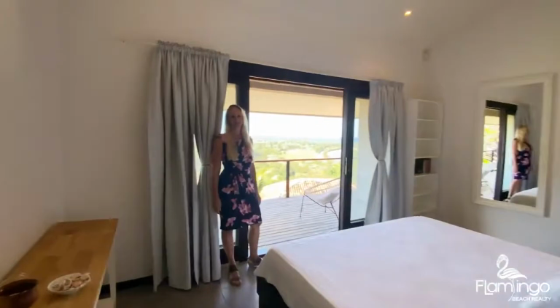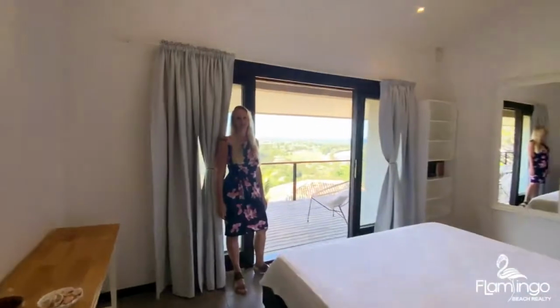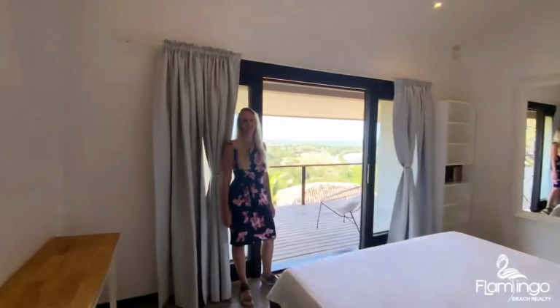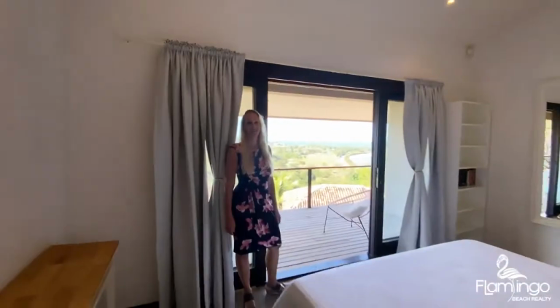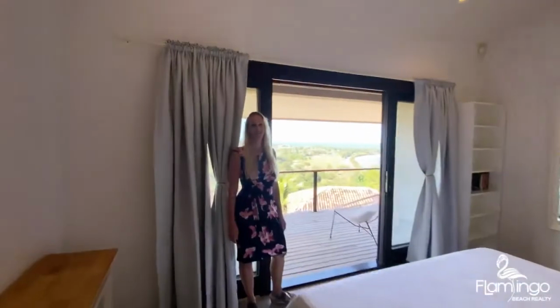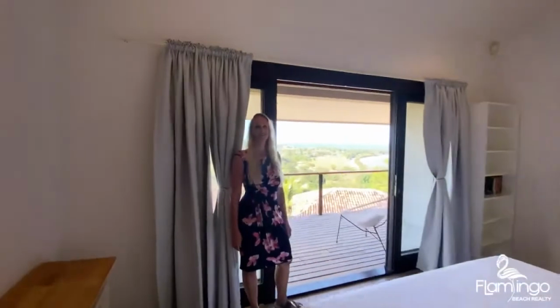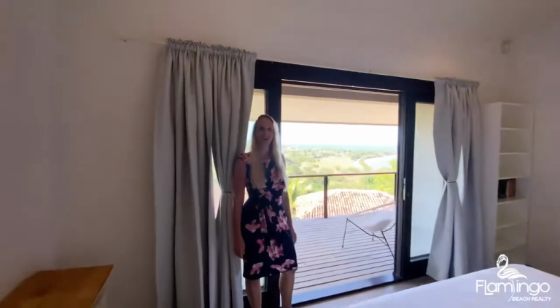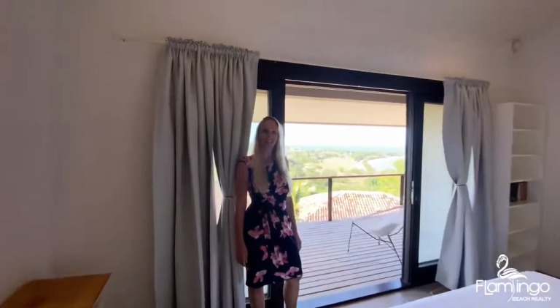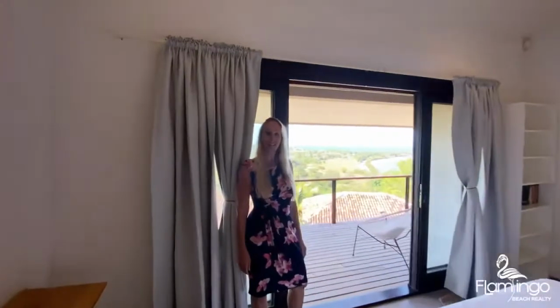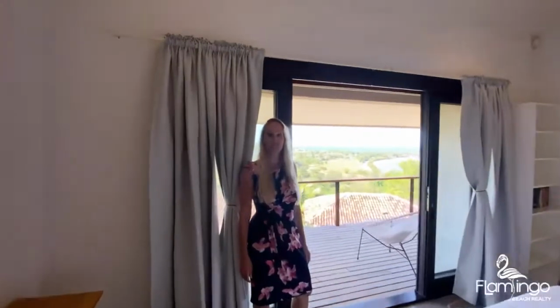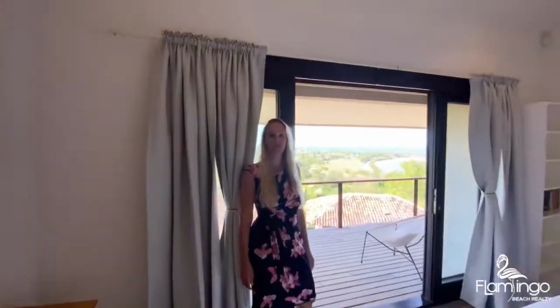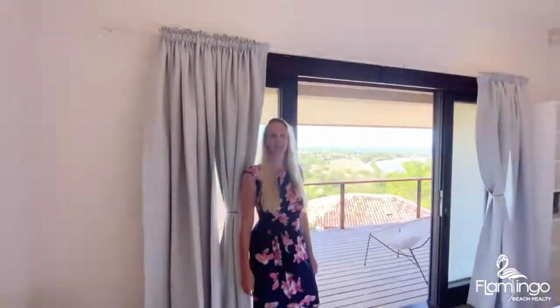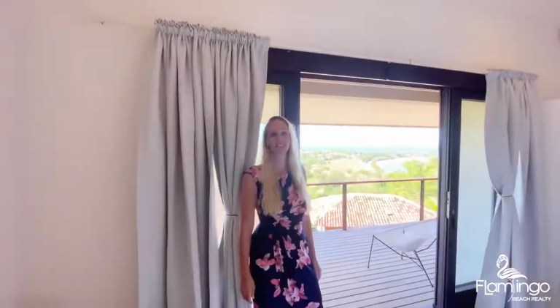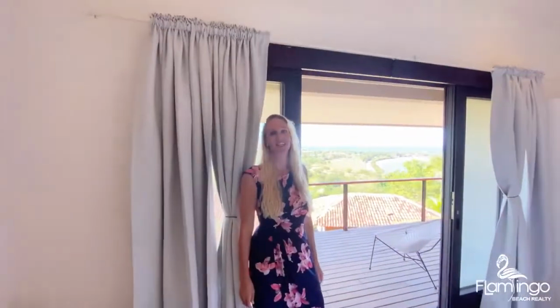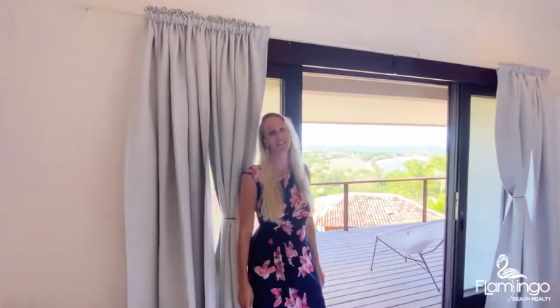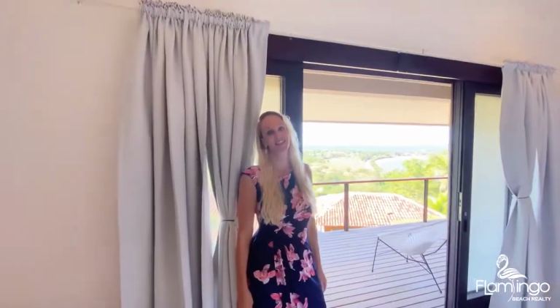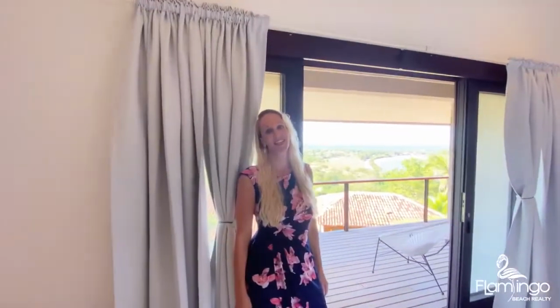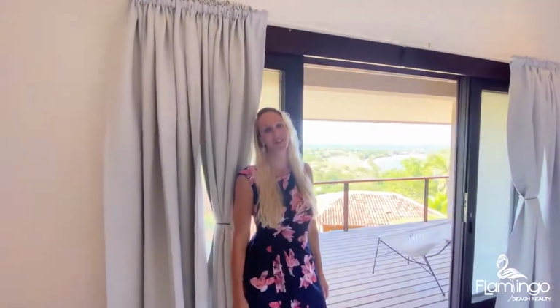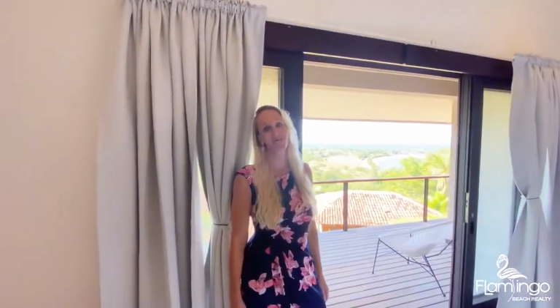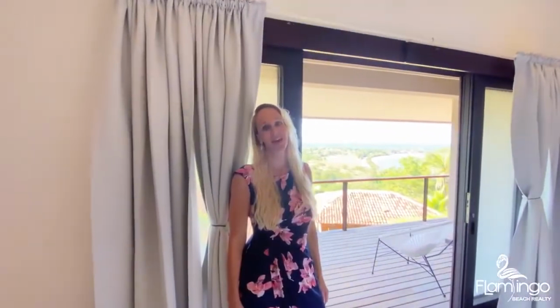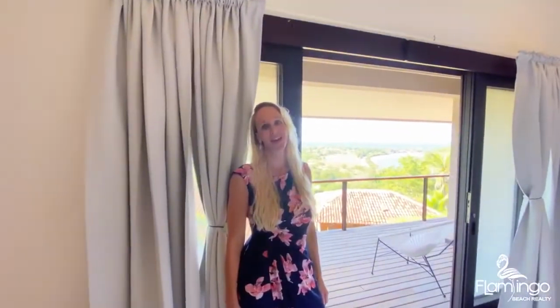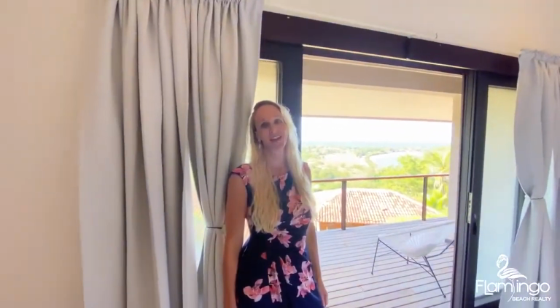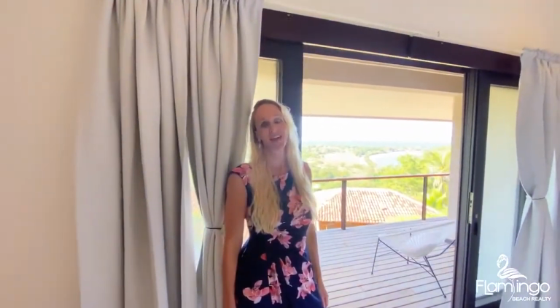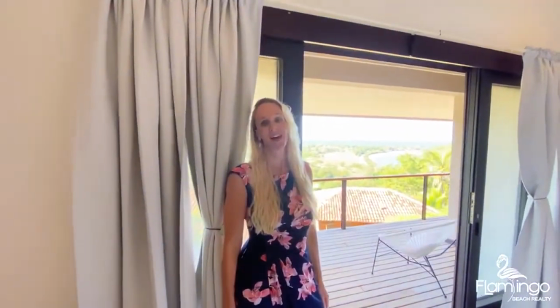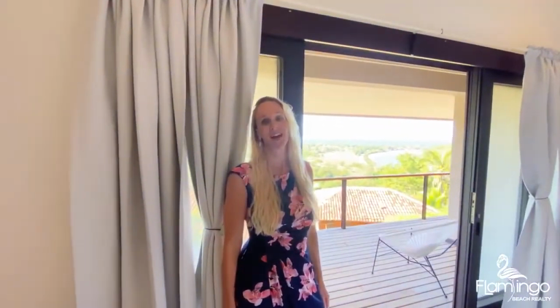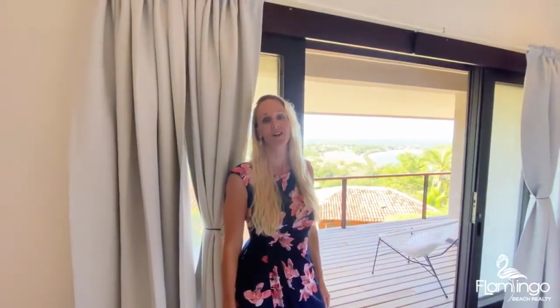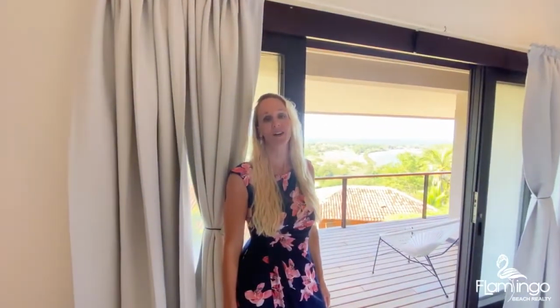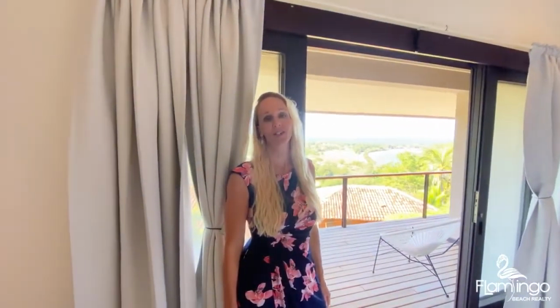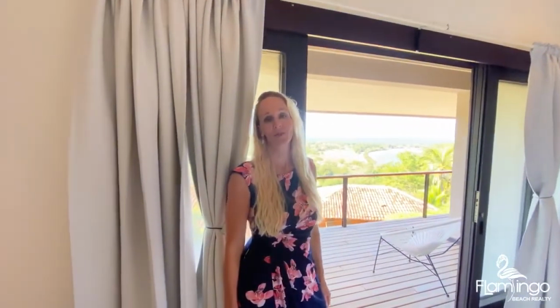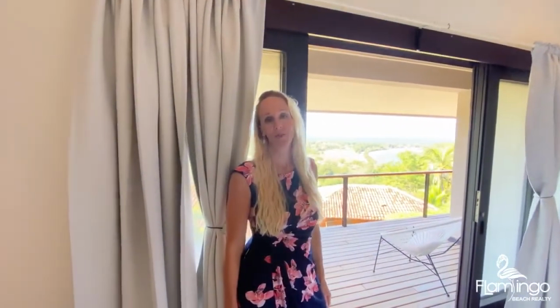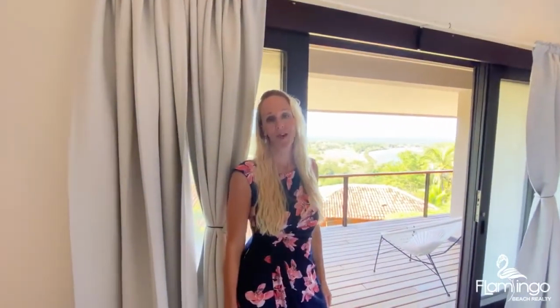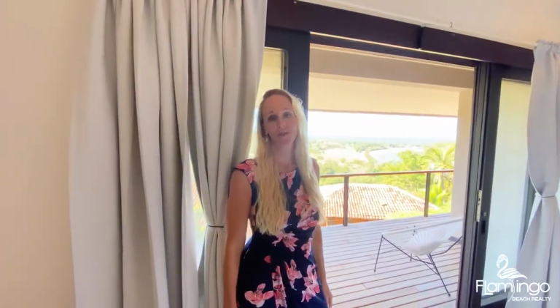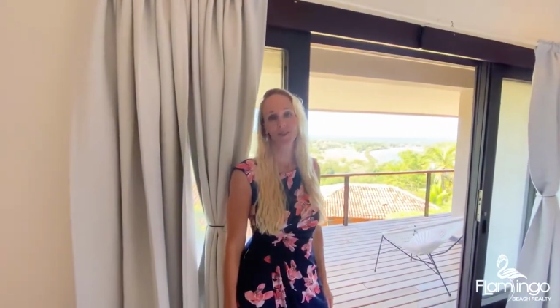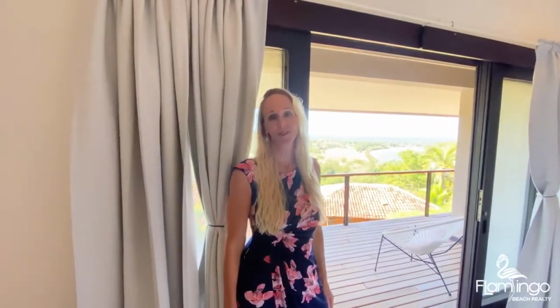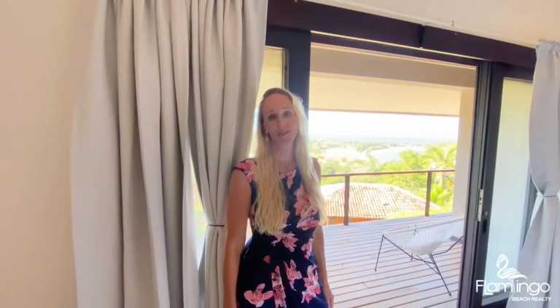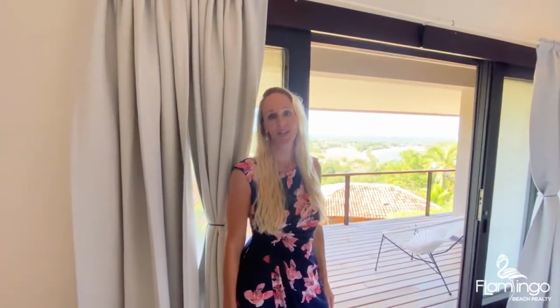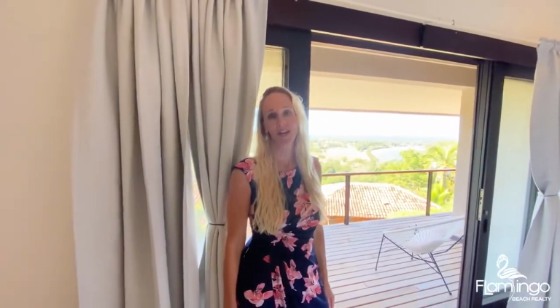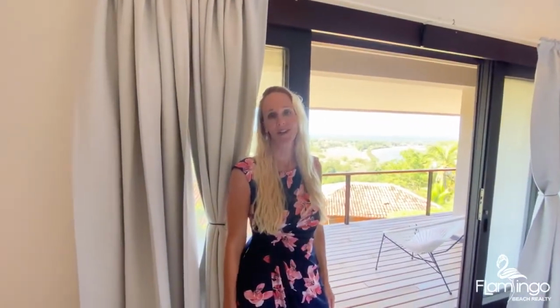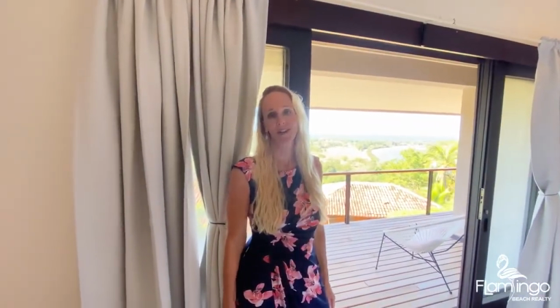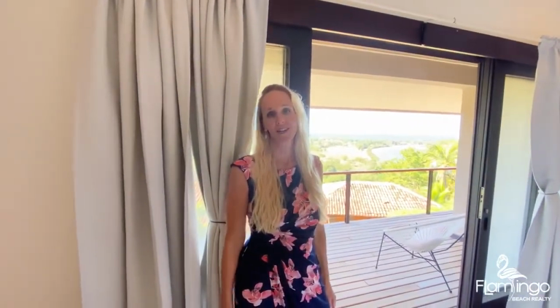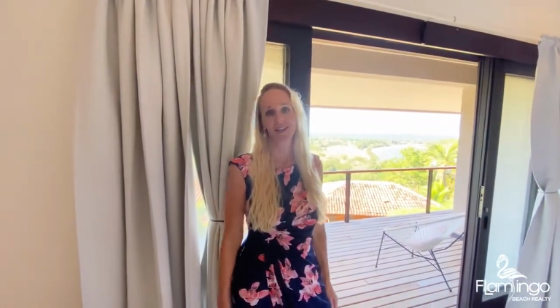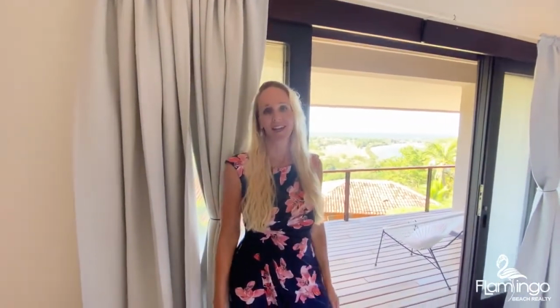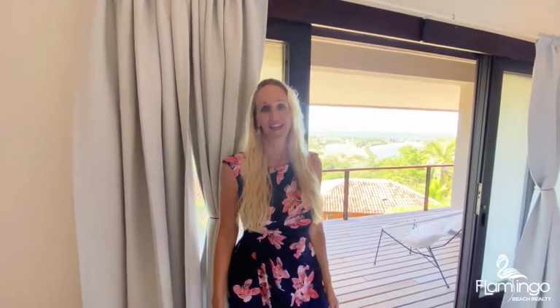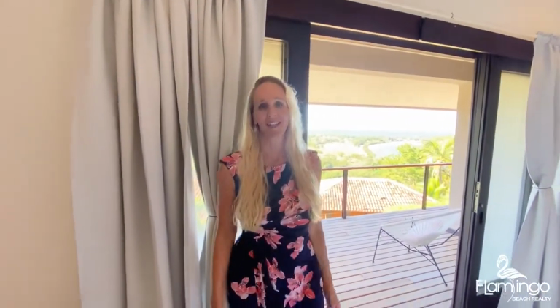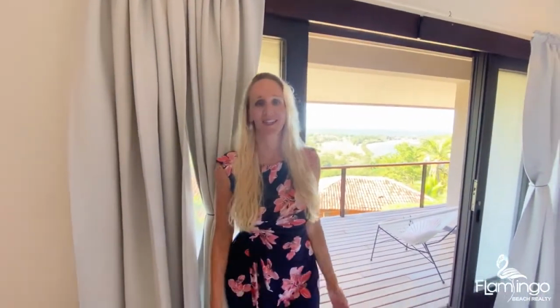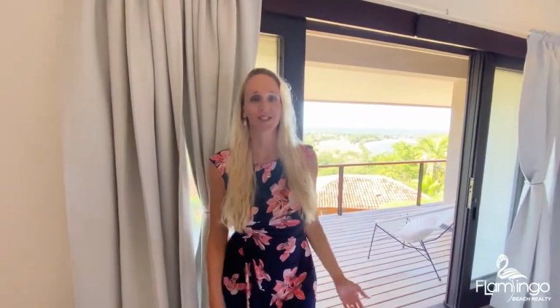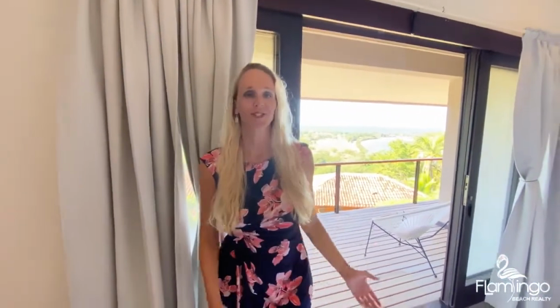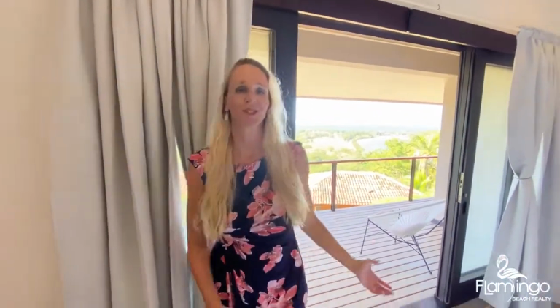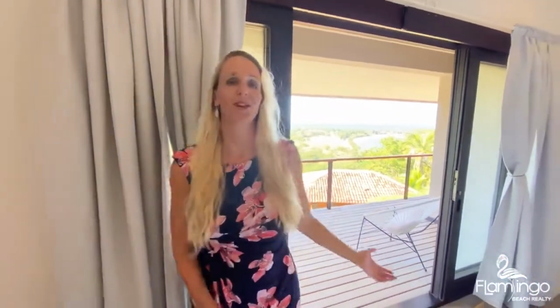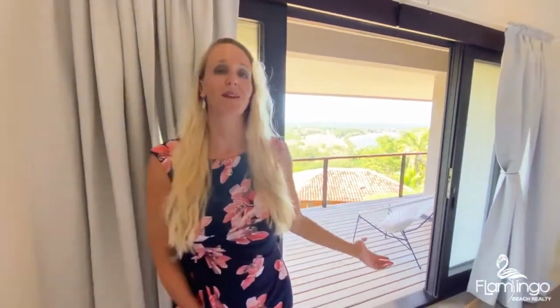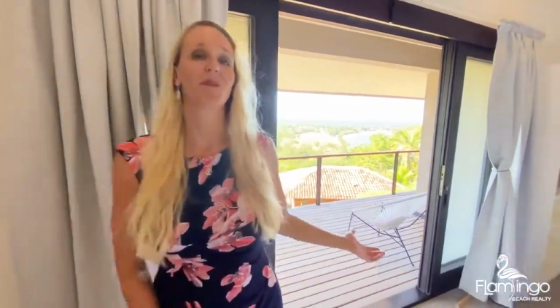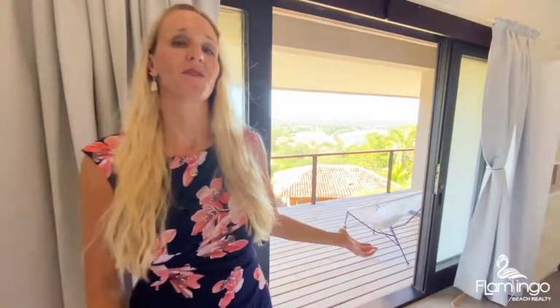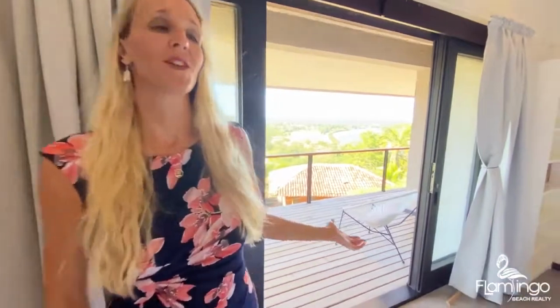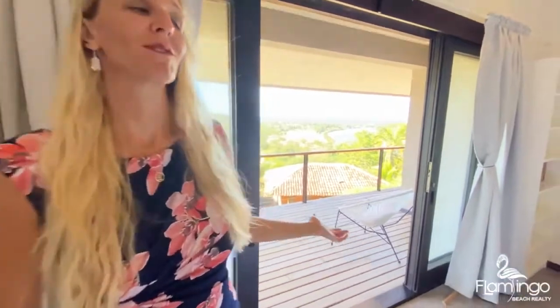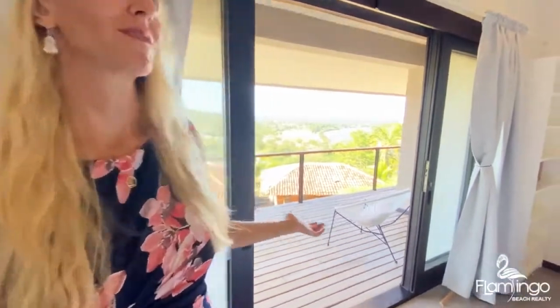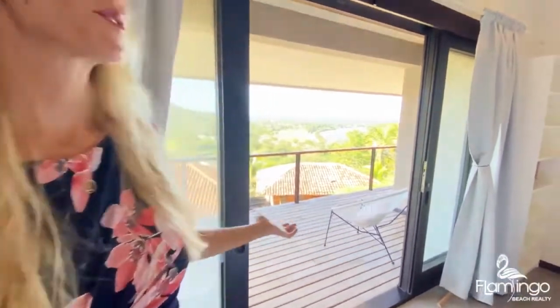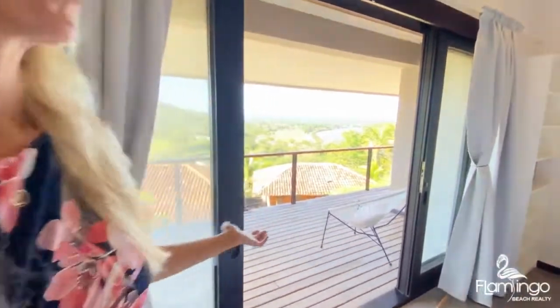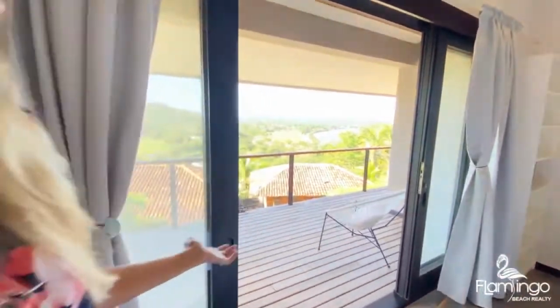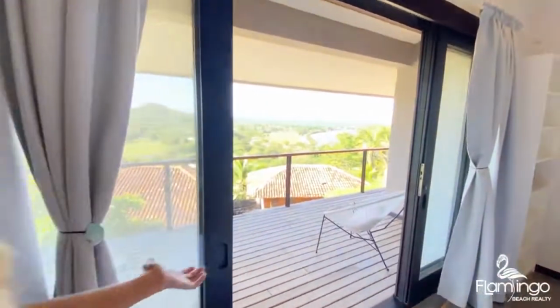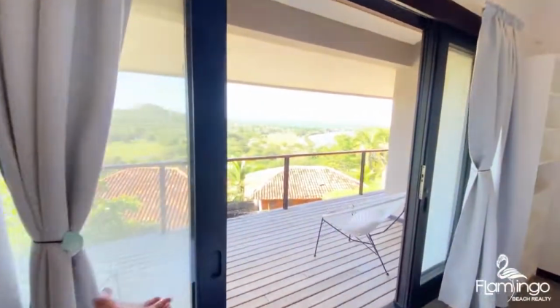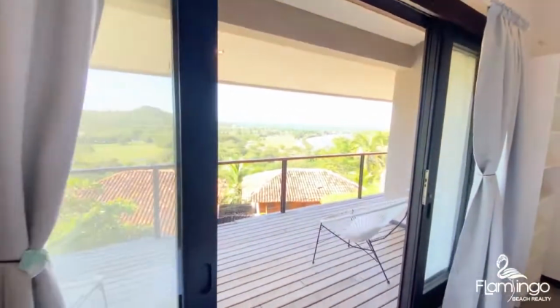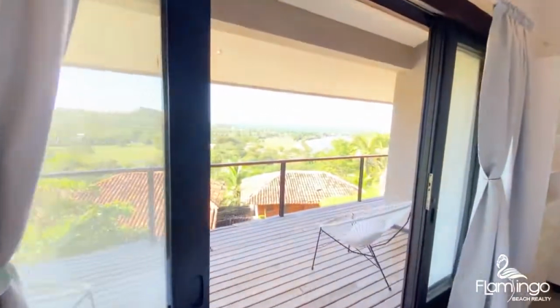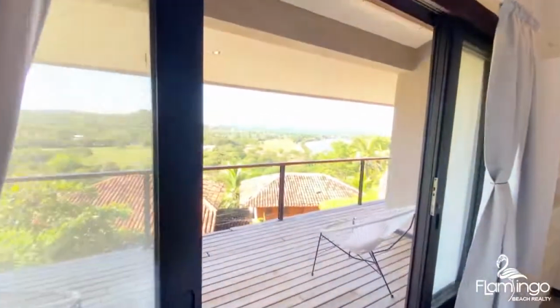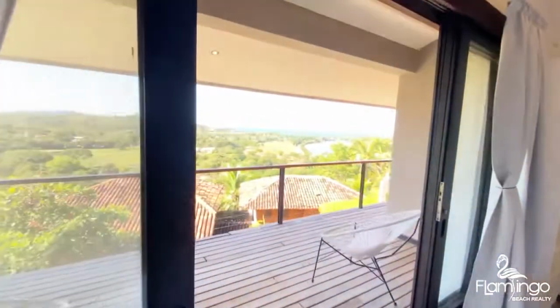The master suite has a king bed and an ensuite bathroom with a shower, along with these incredible views of the Pacific Ocean.